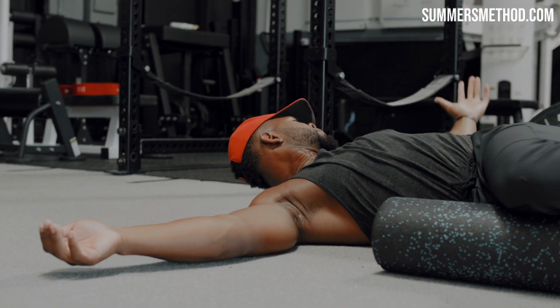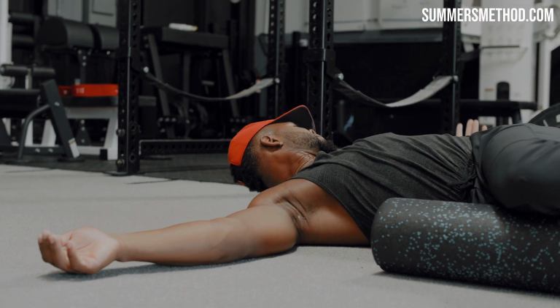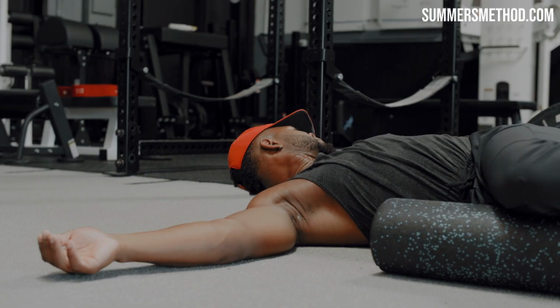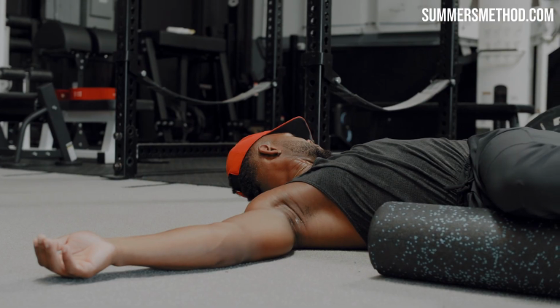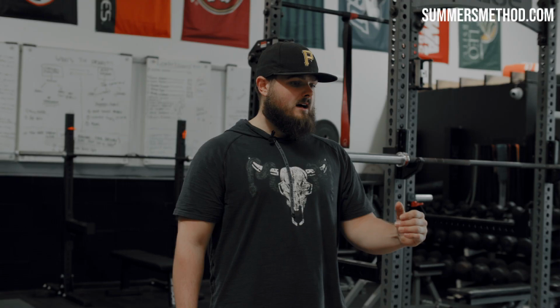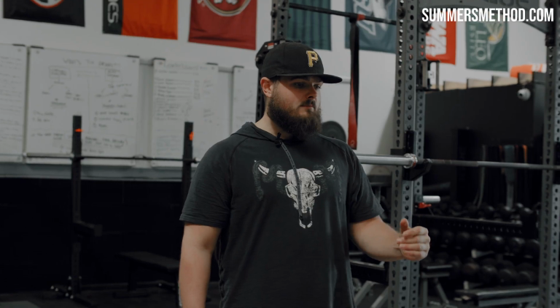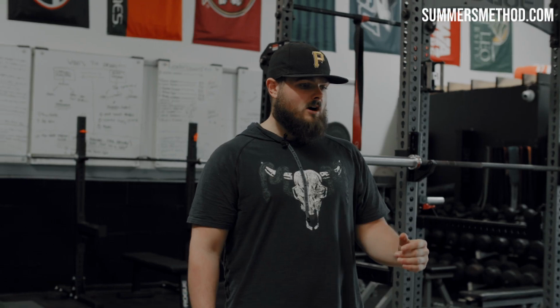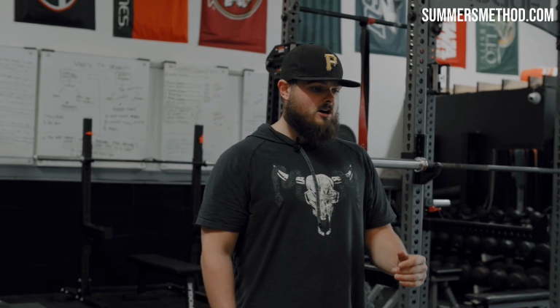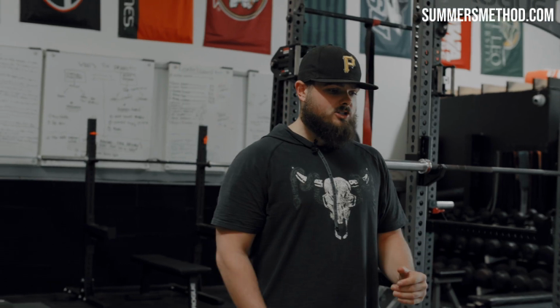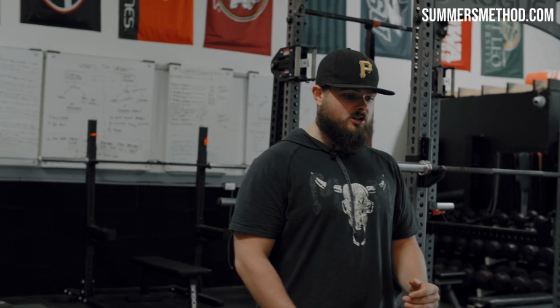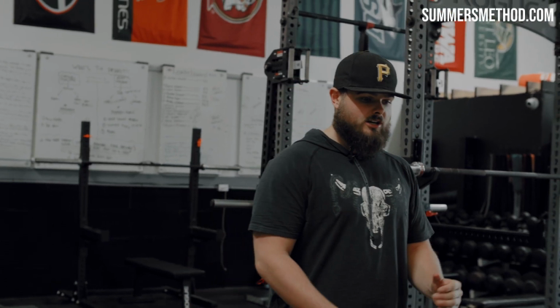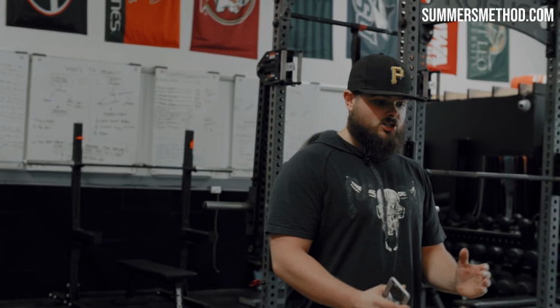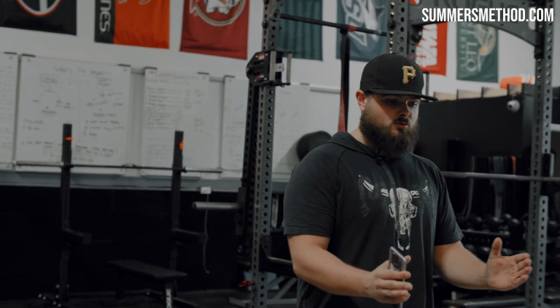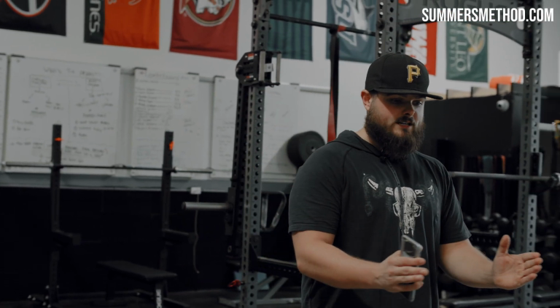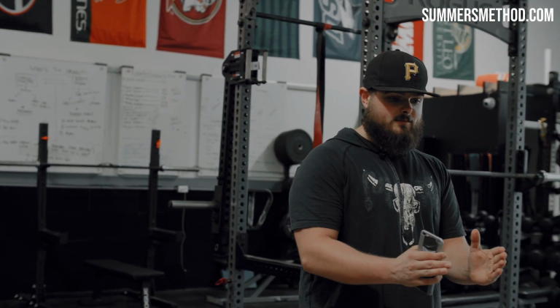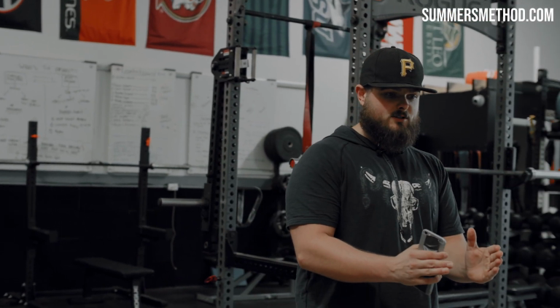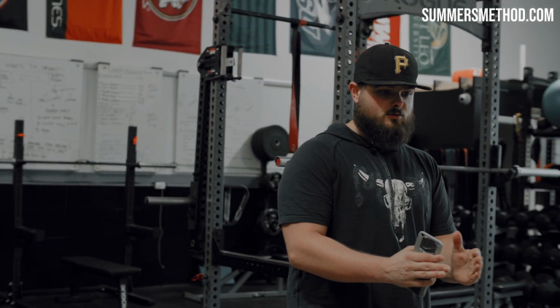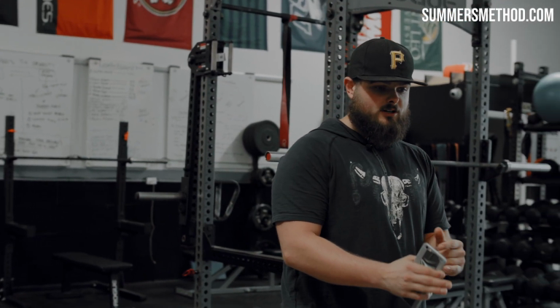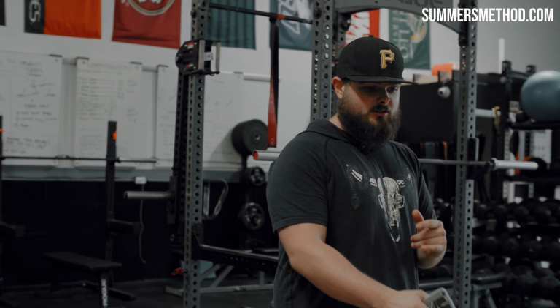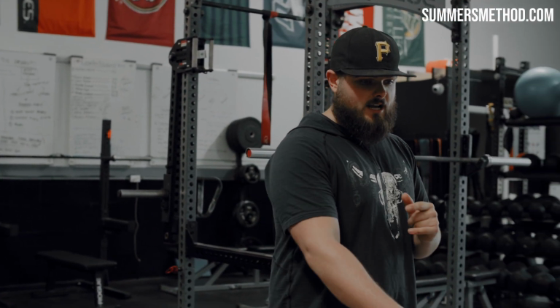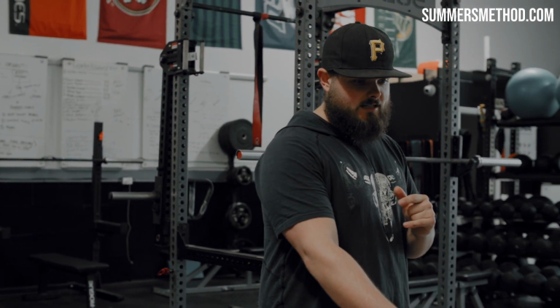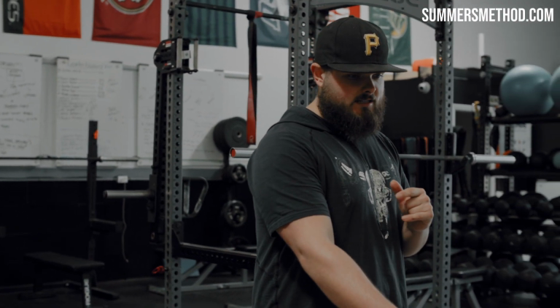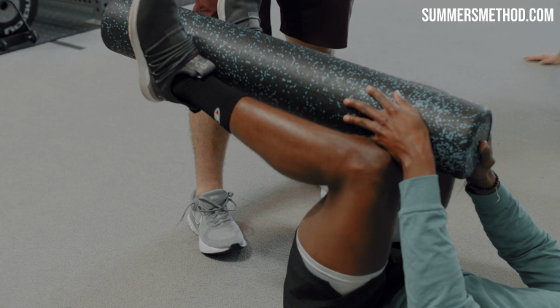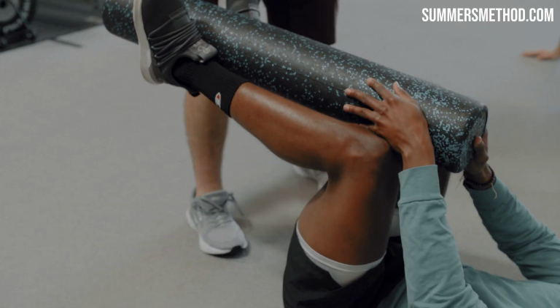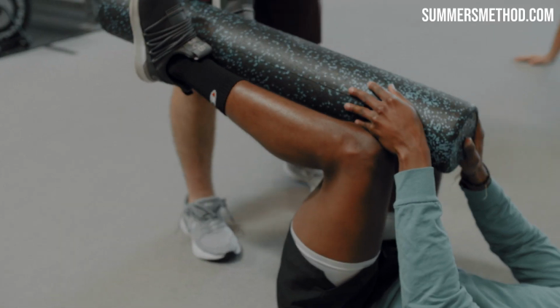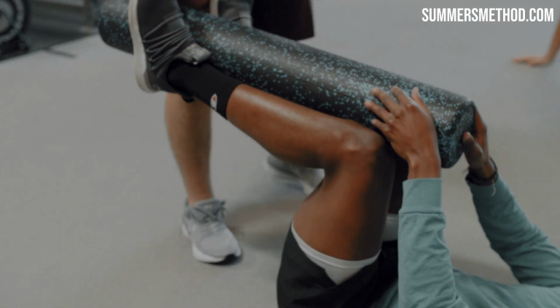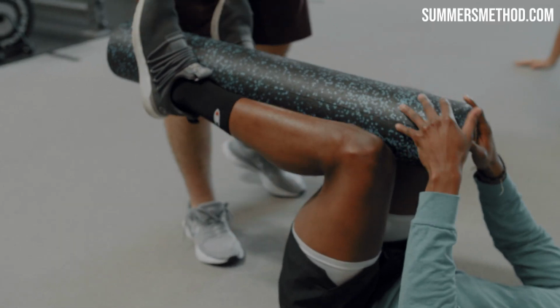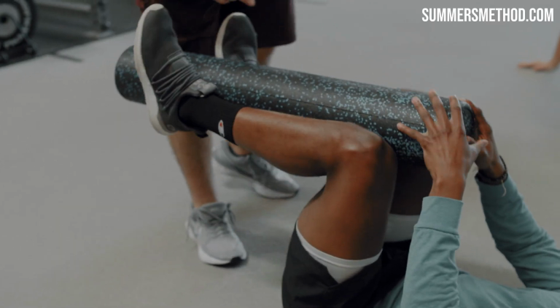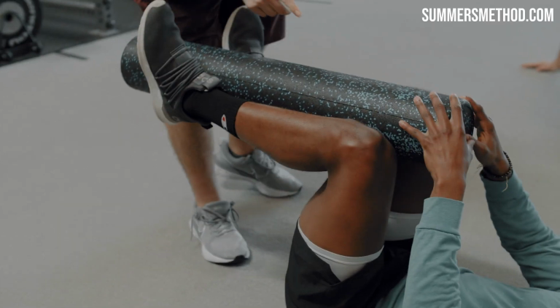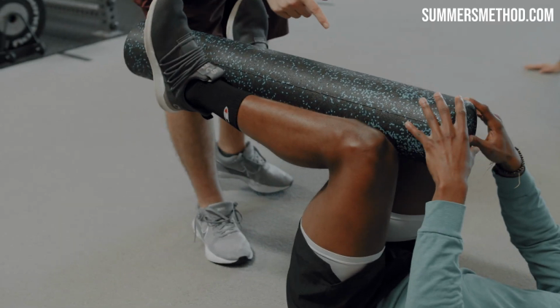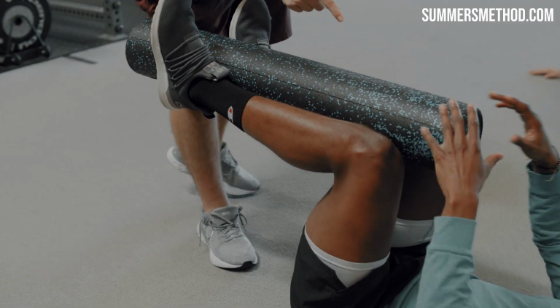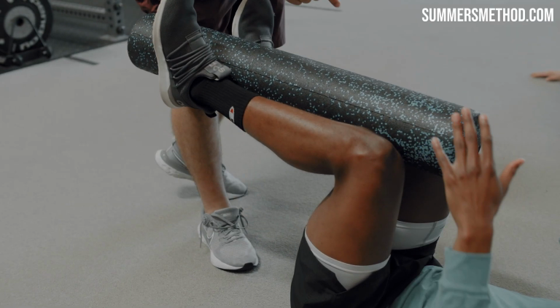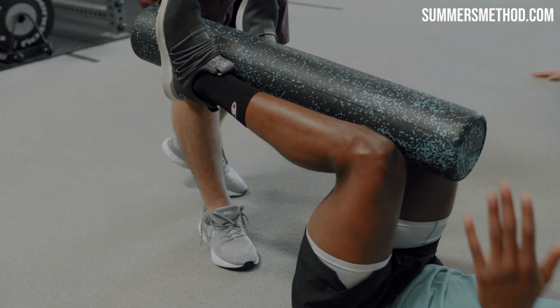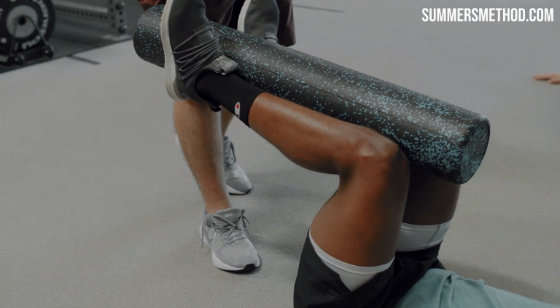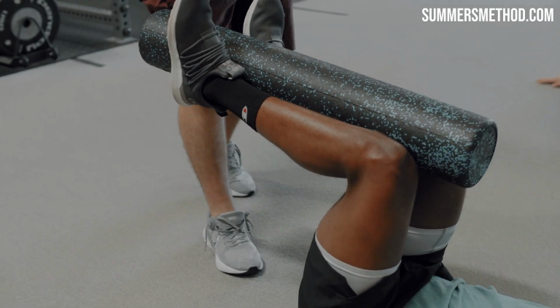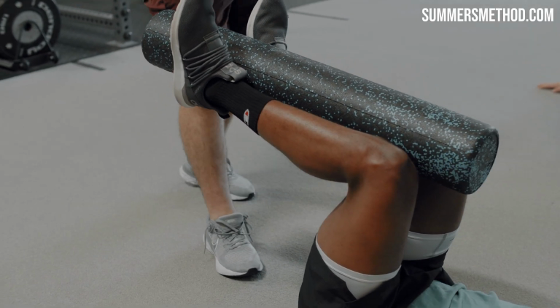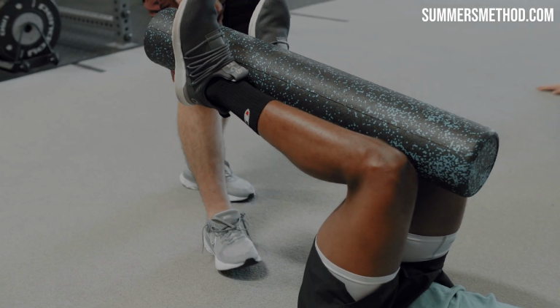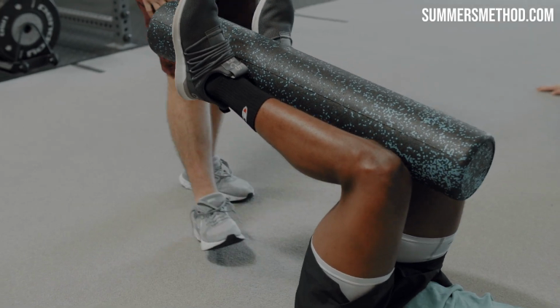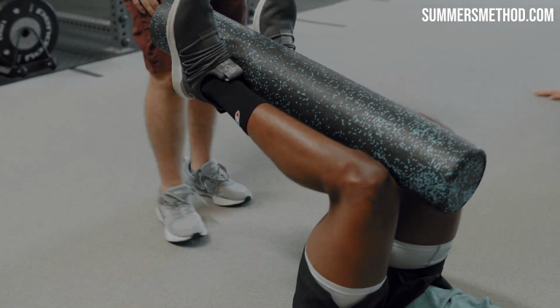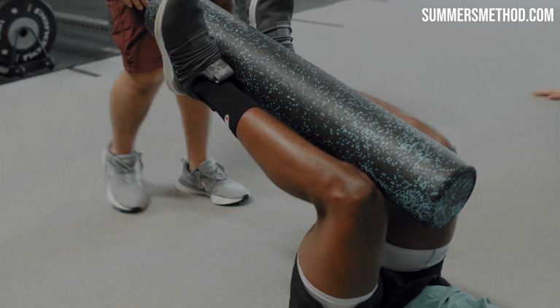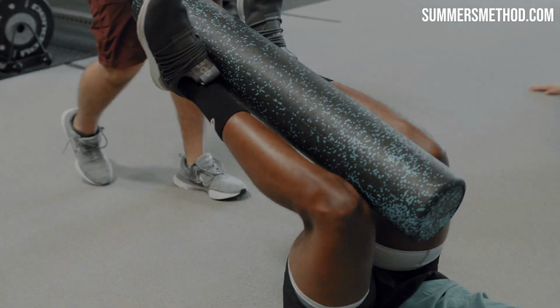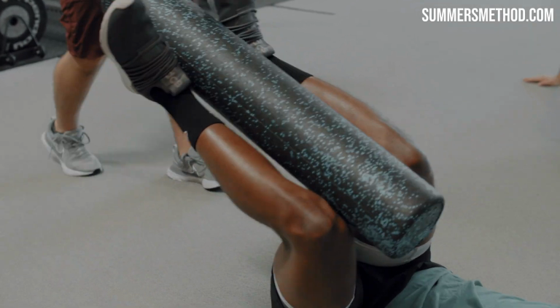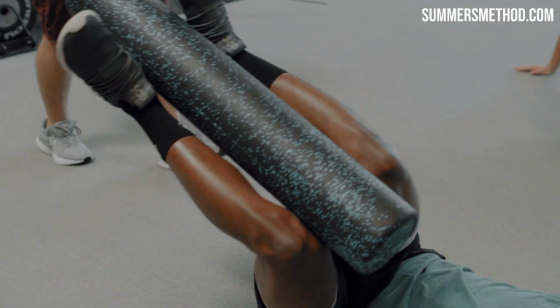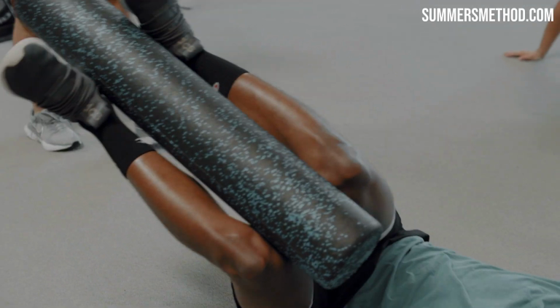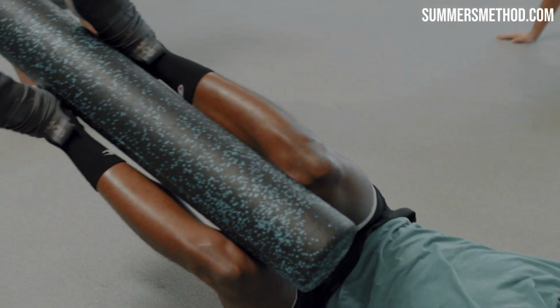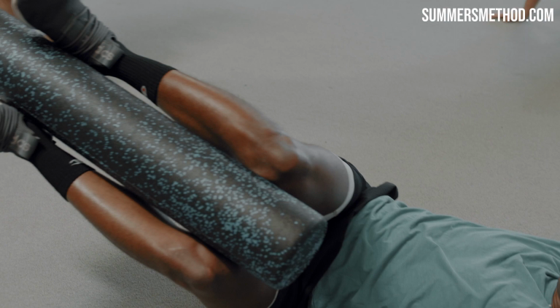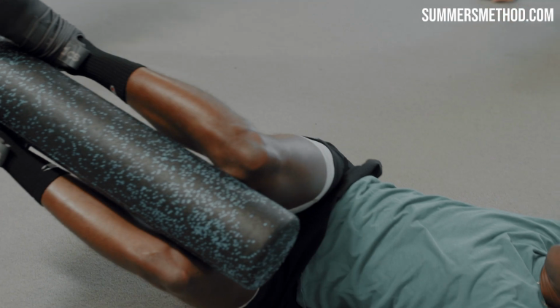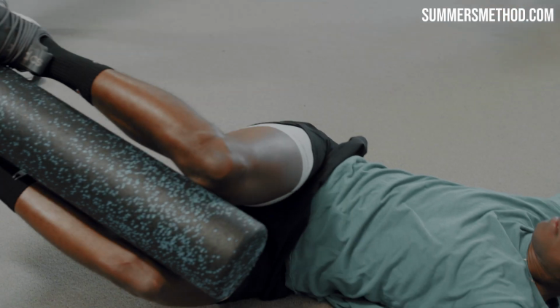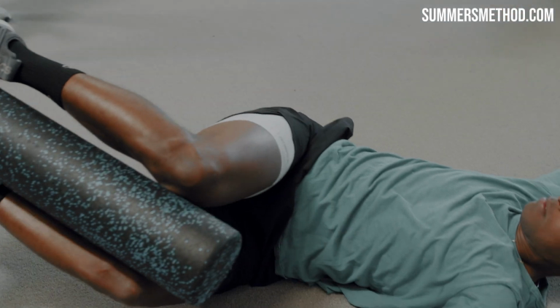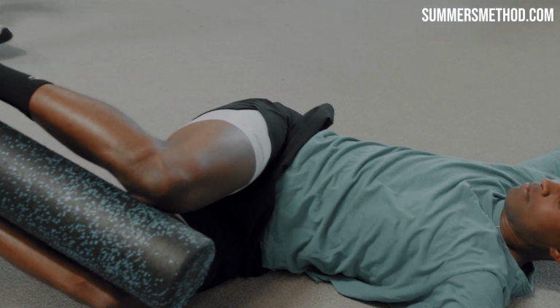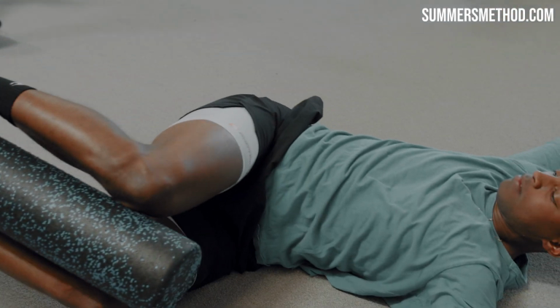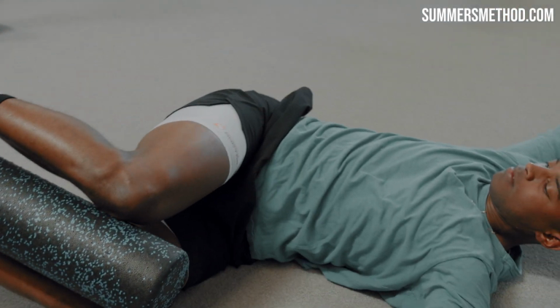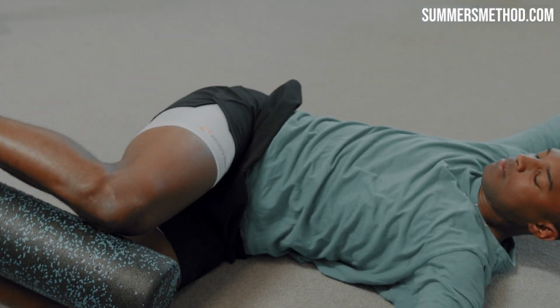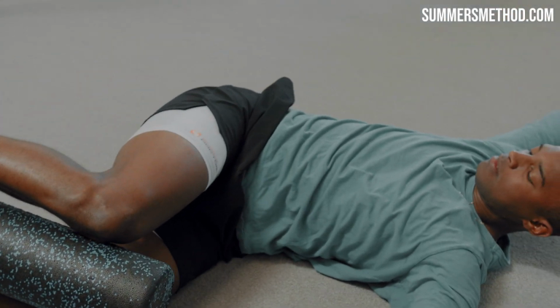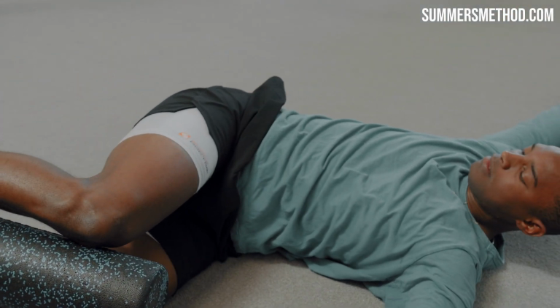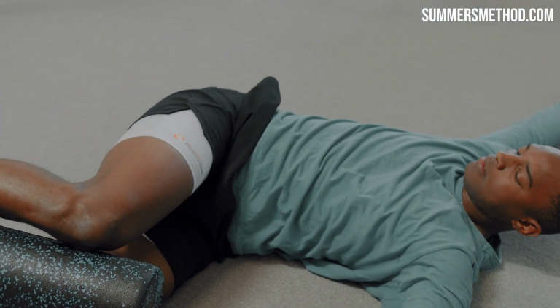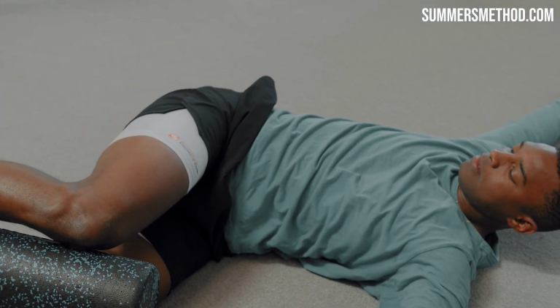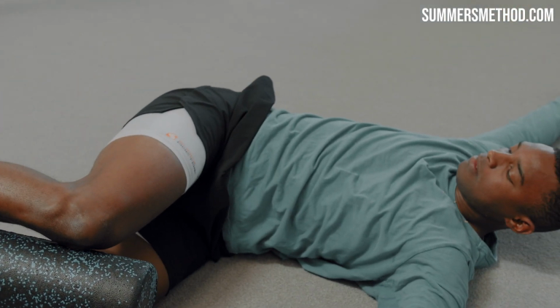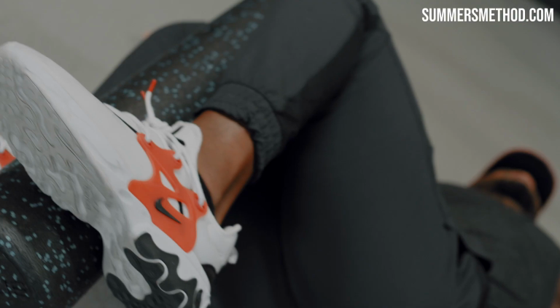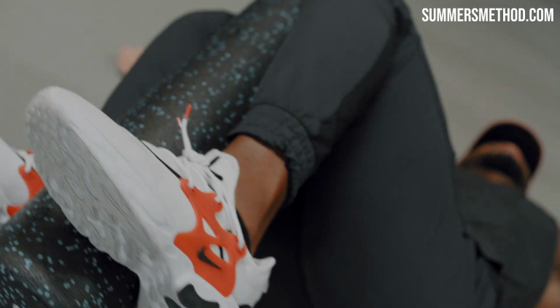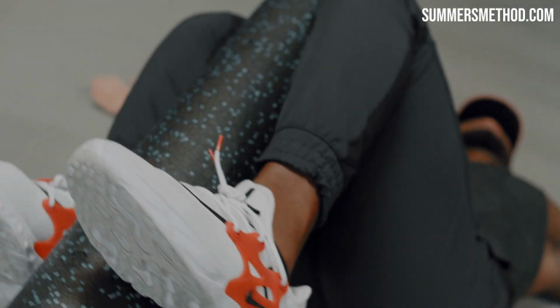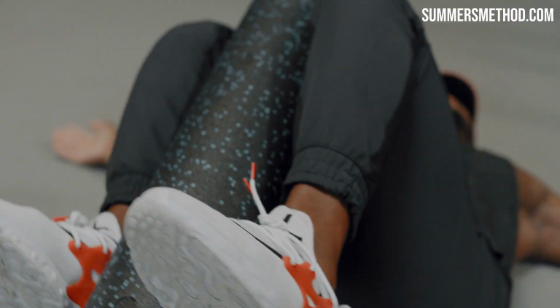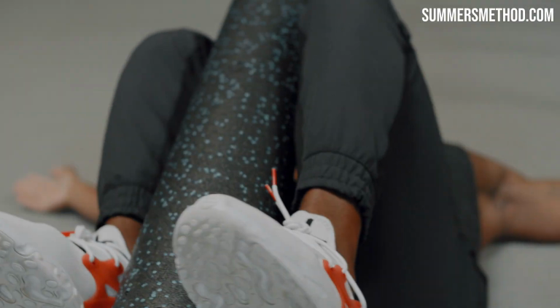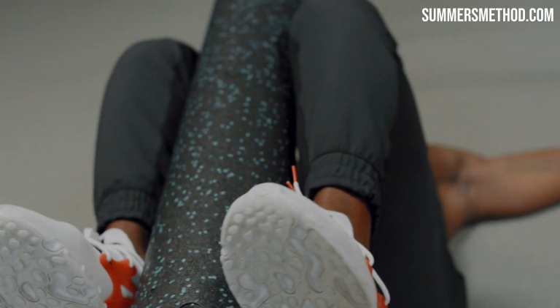Now rolling lumbar. You're going to squeeze it between your legs — squeeze it between the heels, squeeze it between the knees. Now we're rotating, doing windshield wiper.